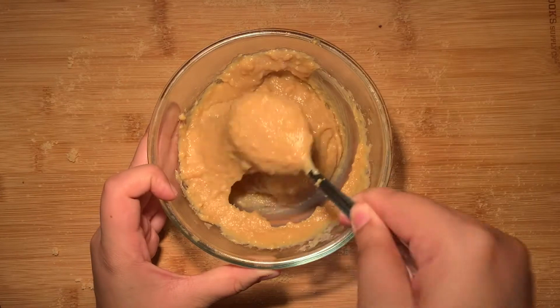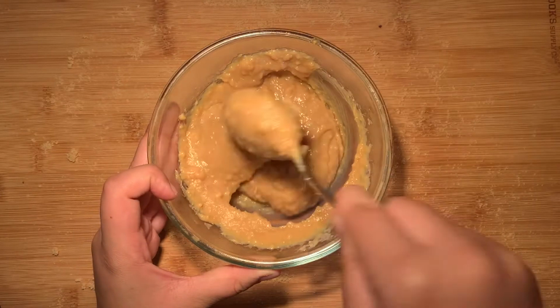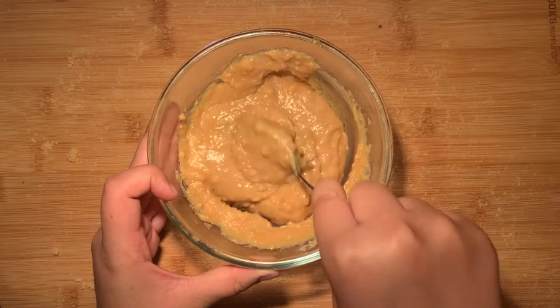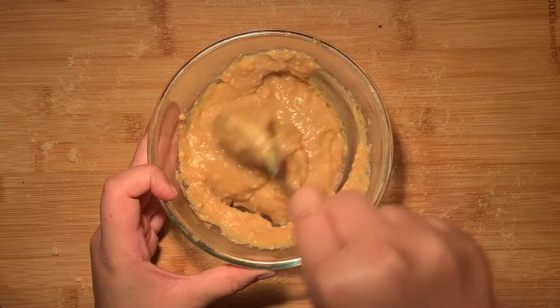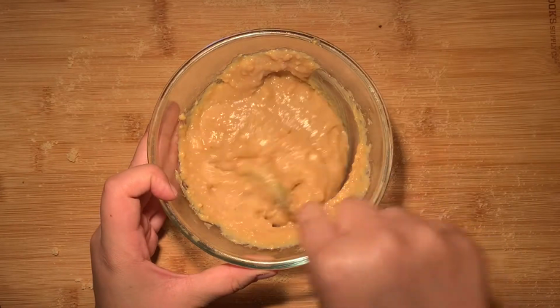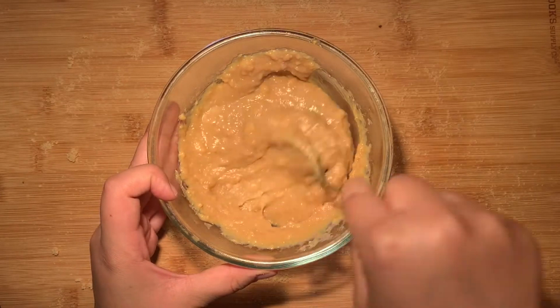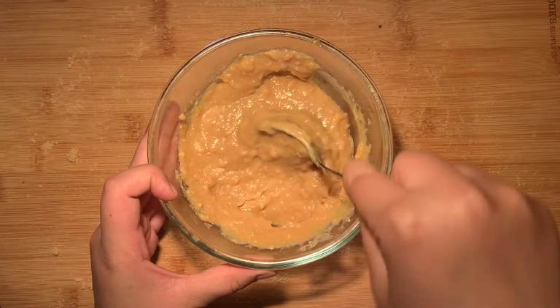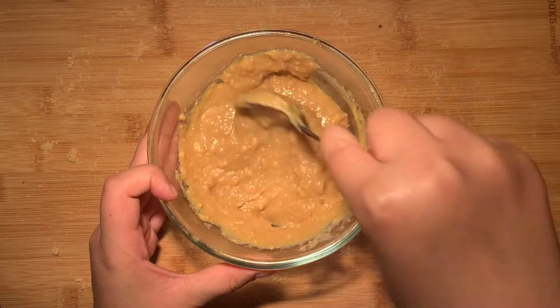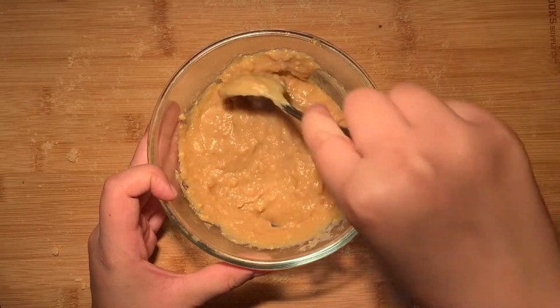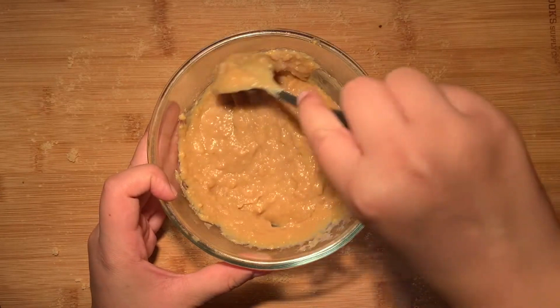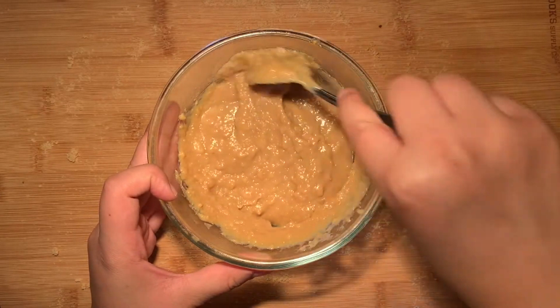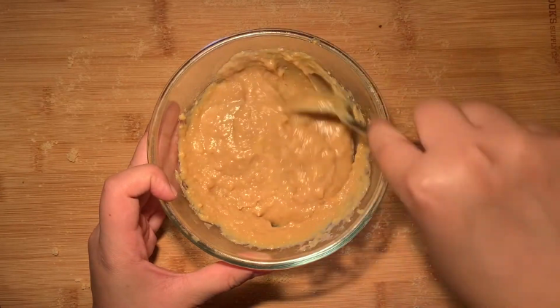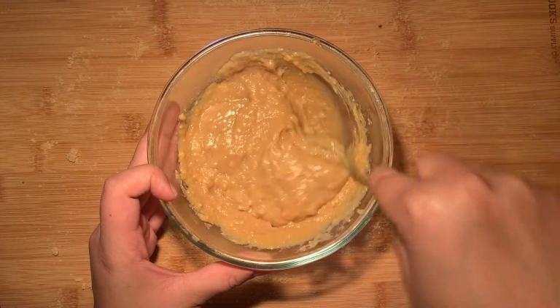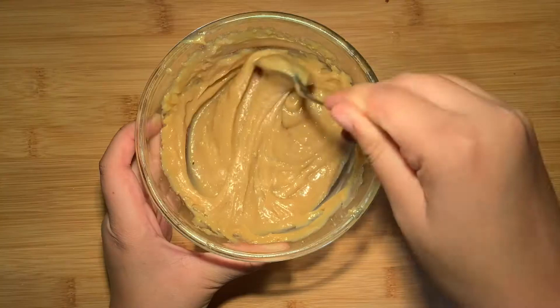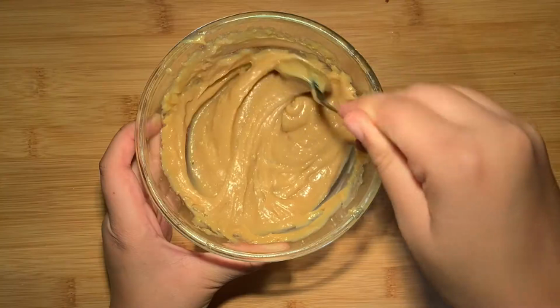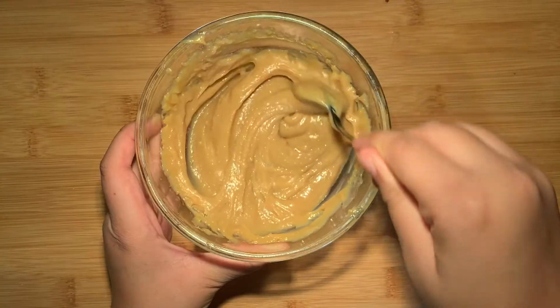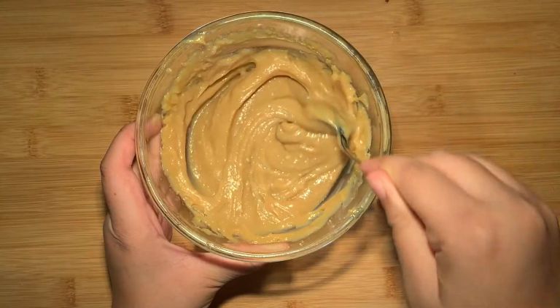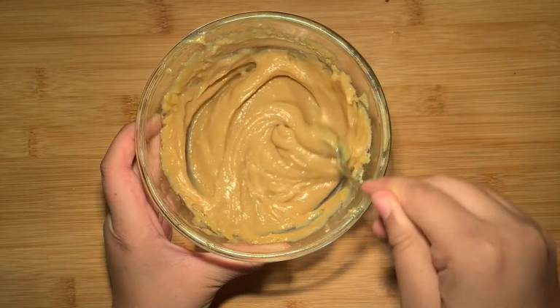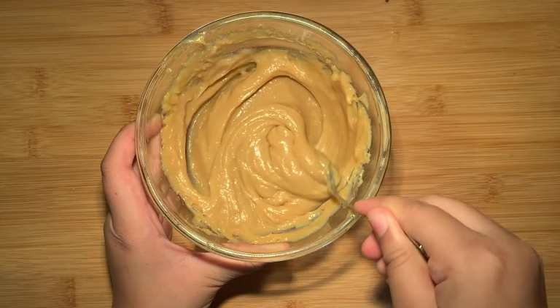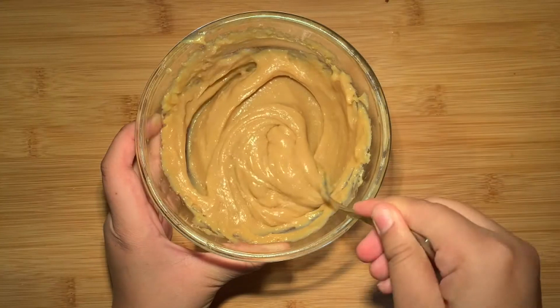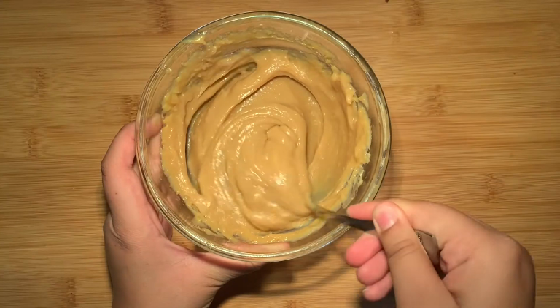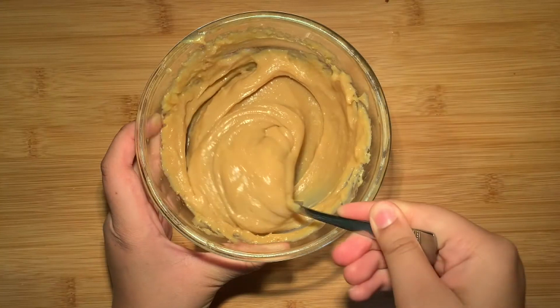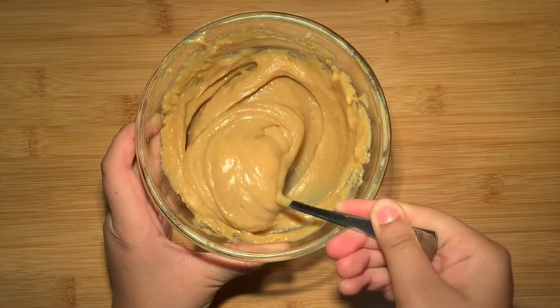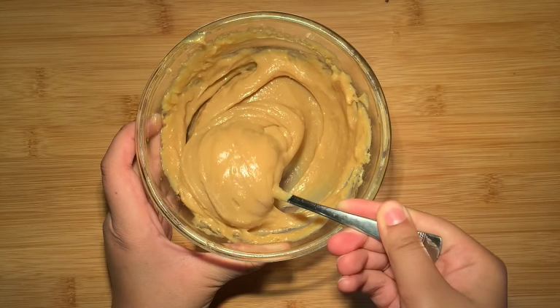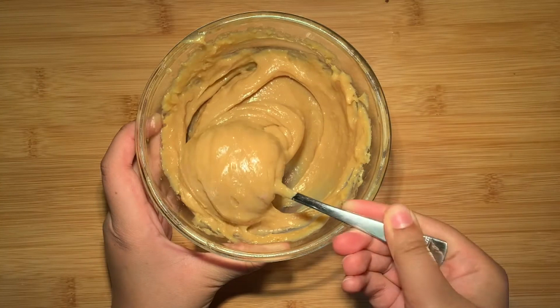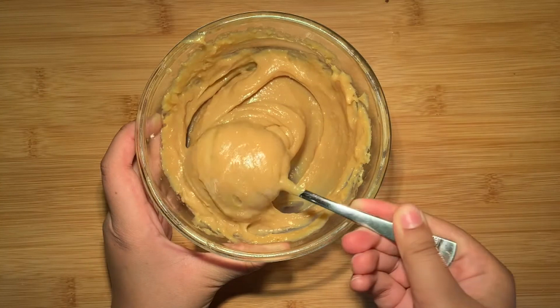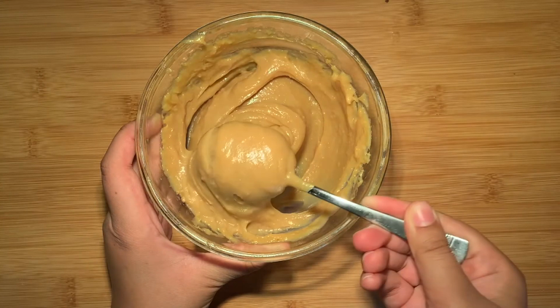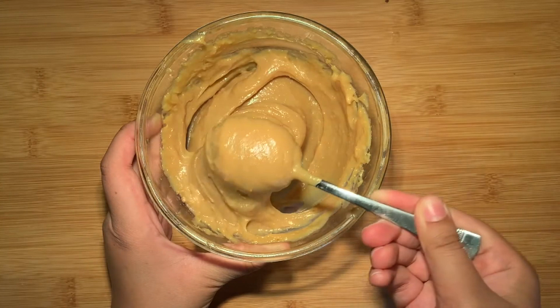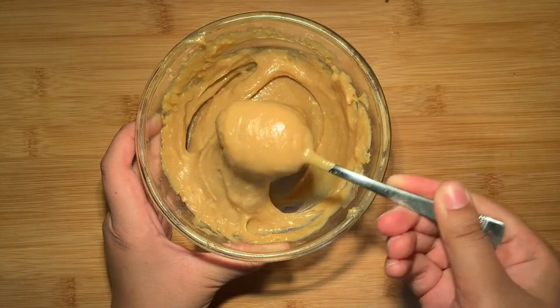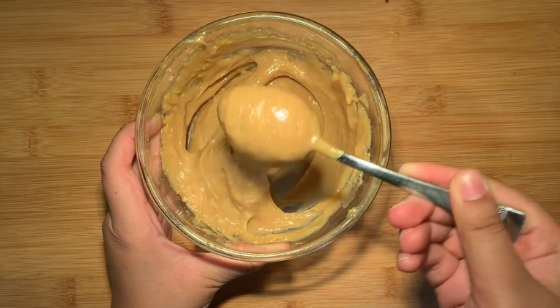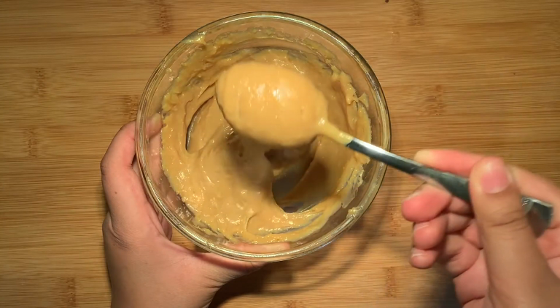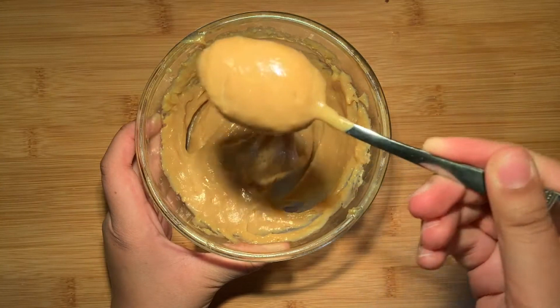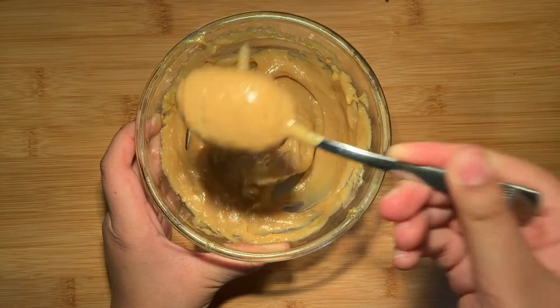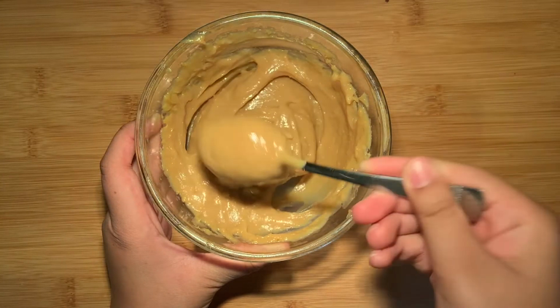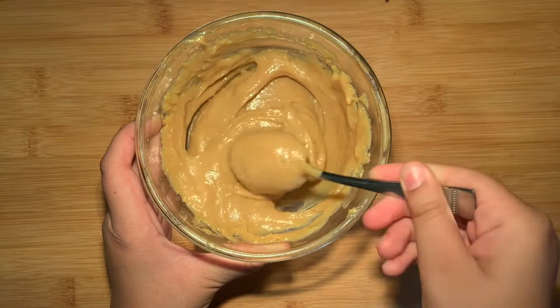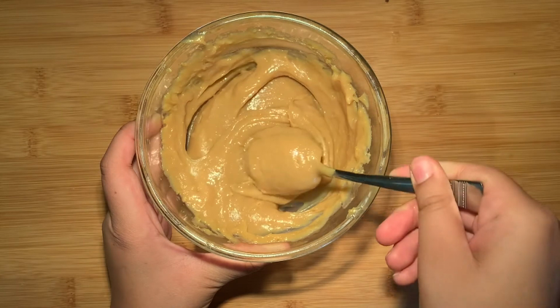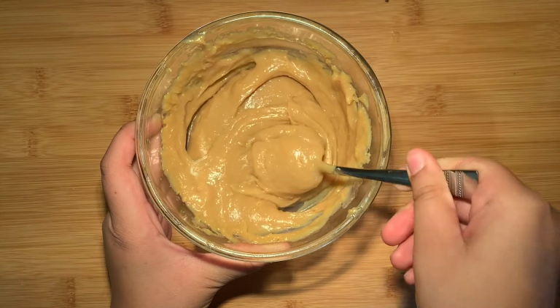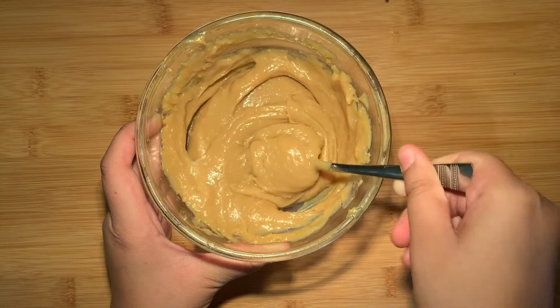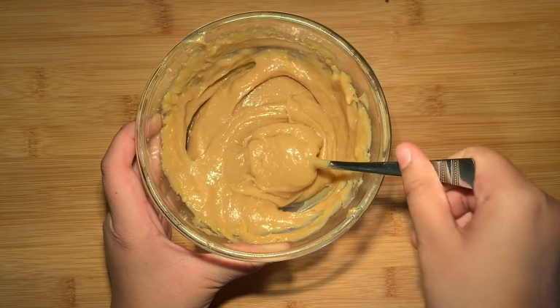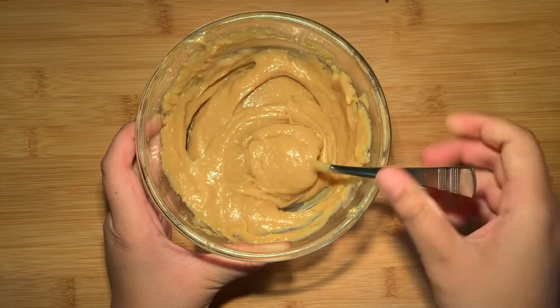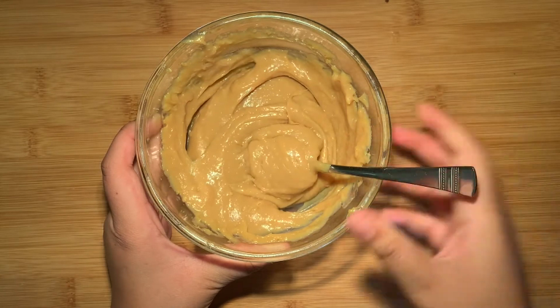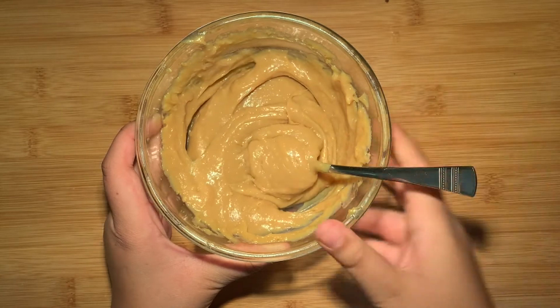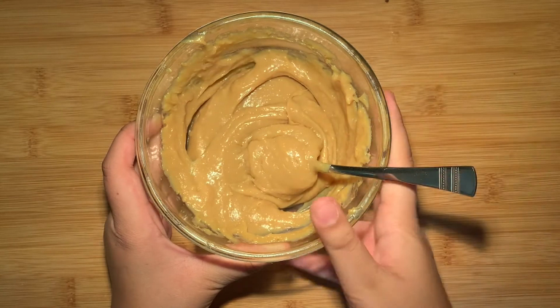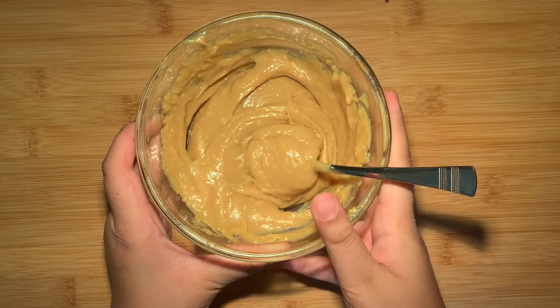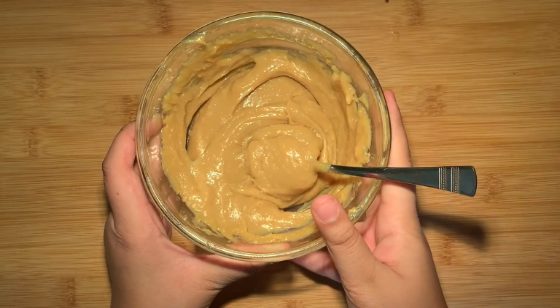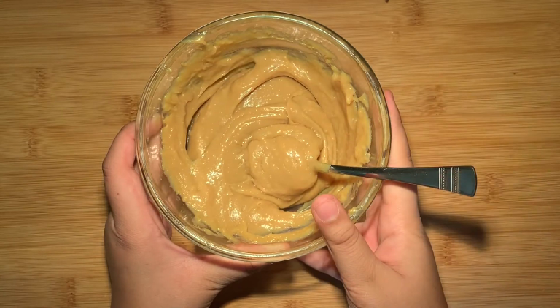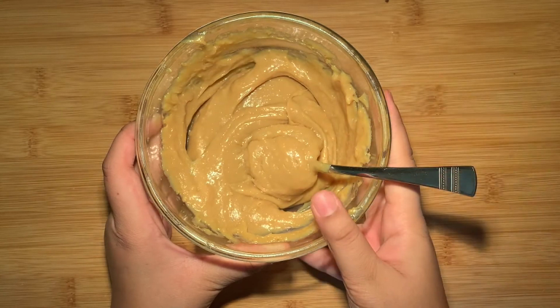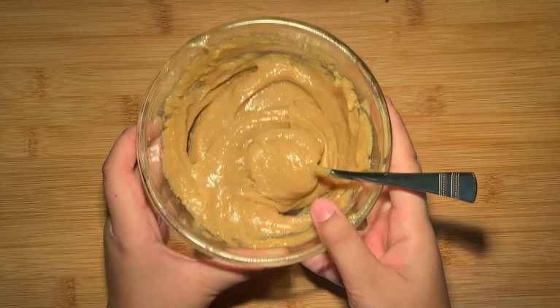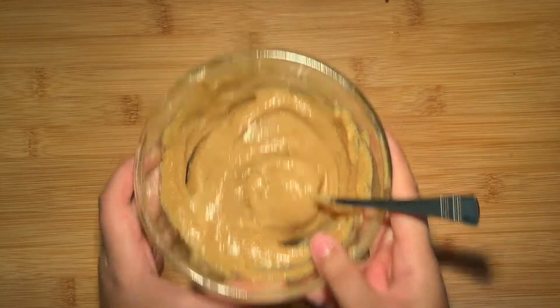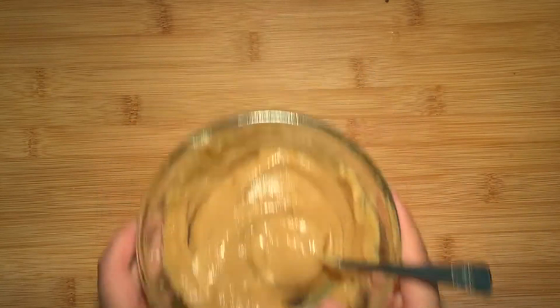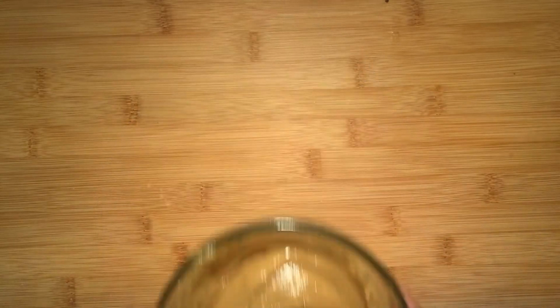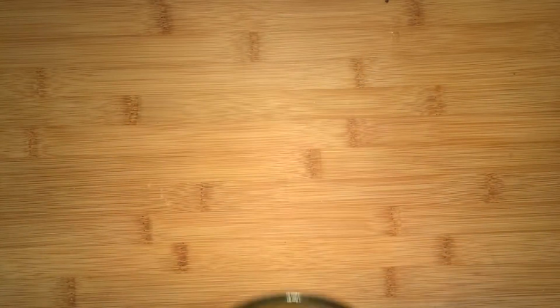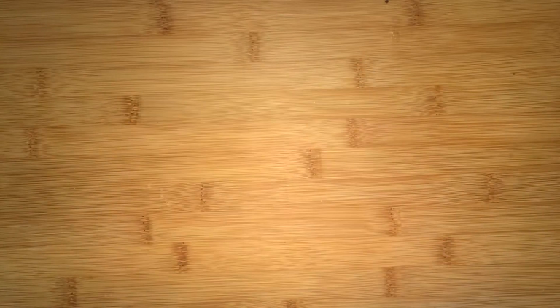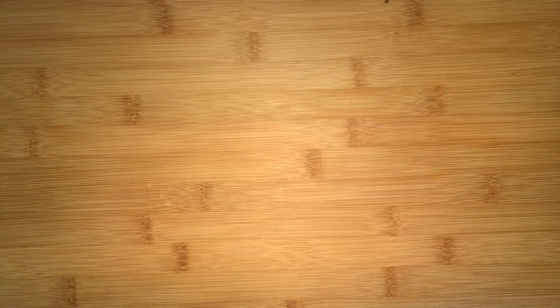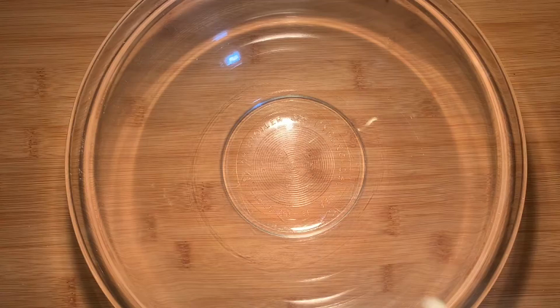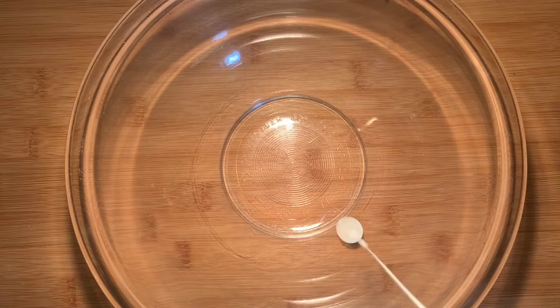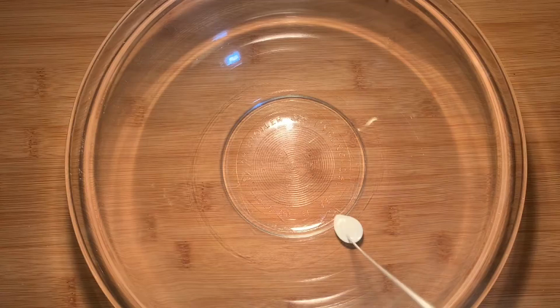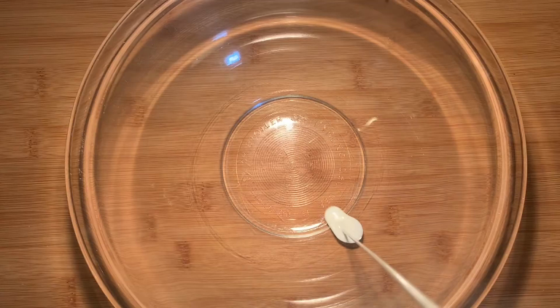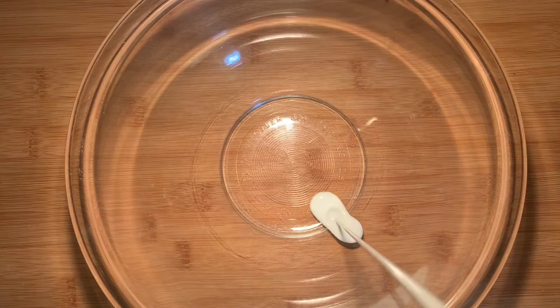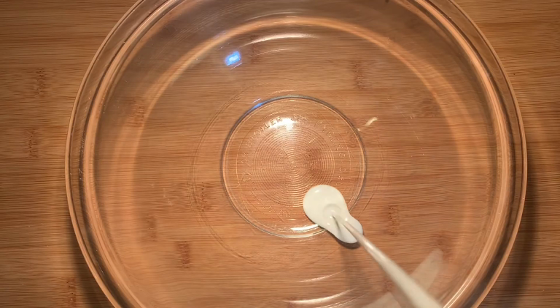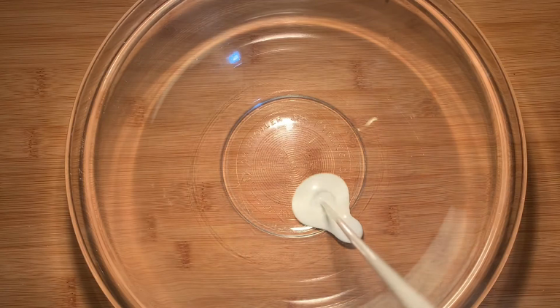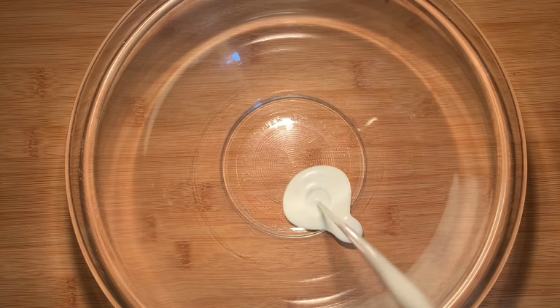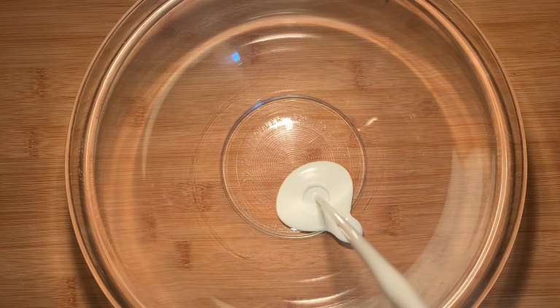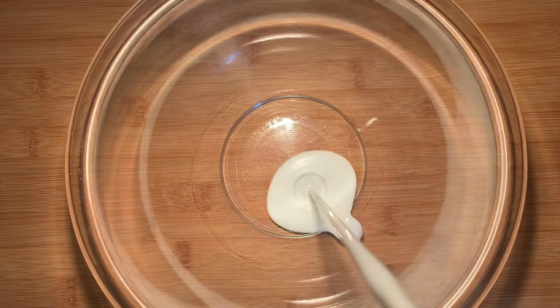Here I have some dulce de leche which I made from scratch. The recipe will be in the description box. However, you can find it at any local grocery store if you'd like.